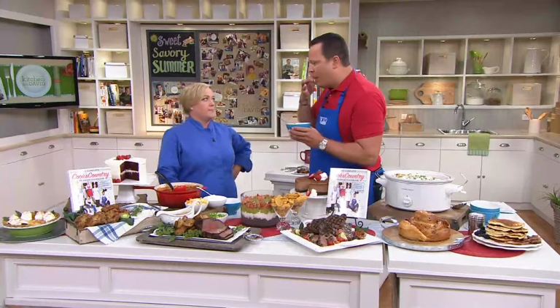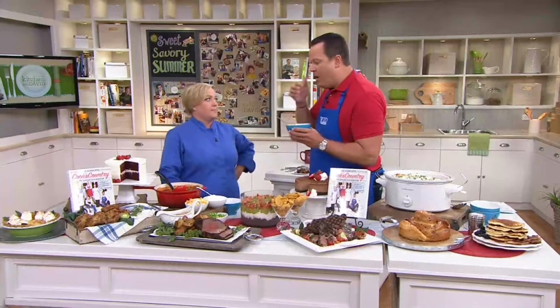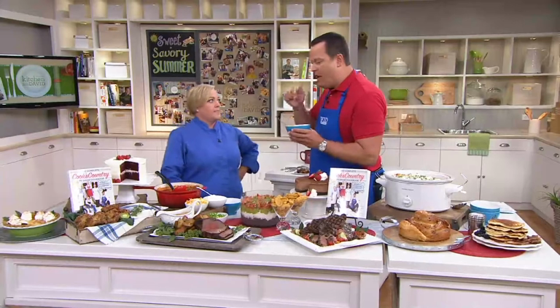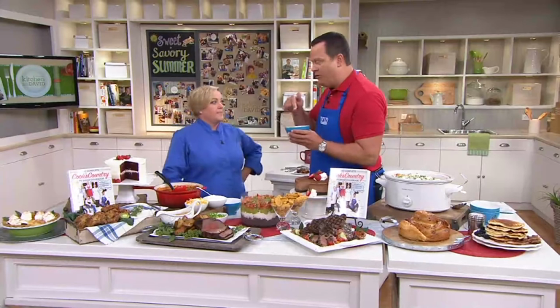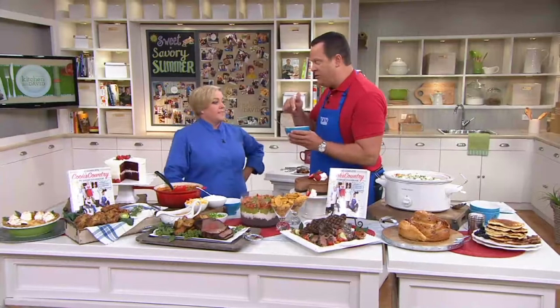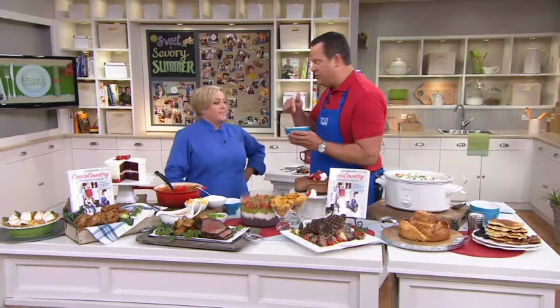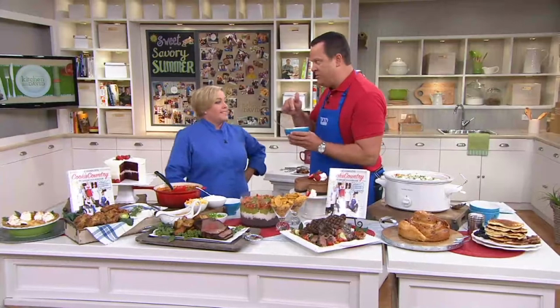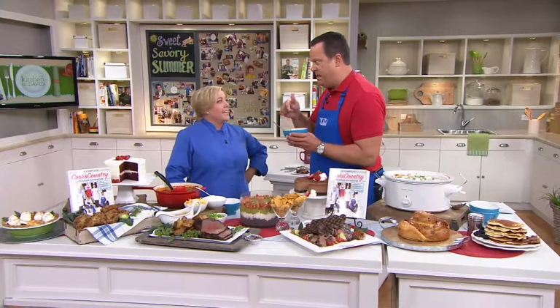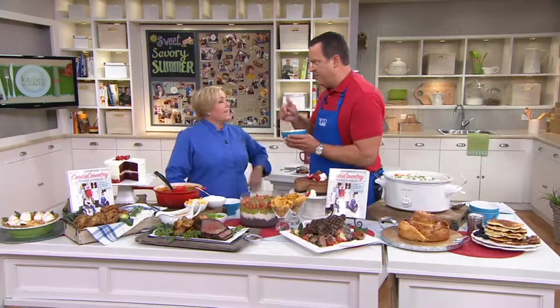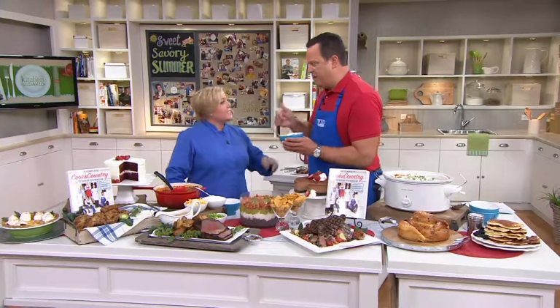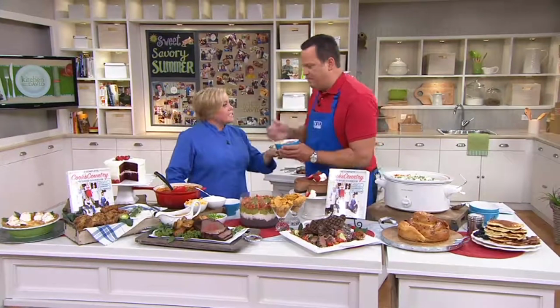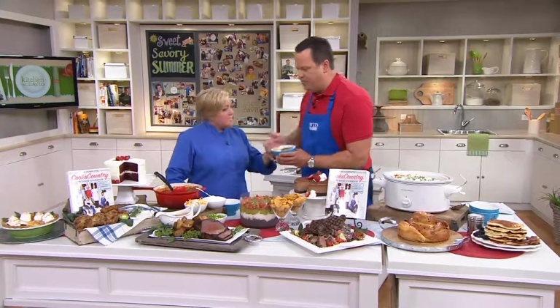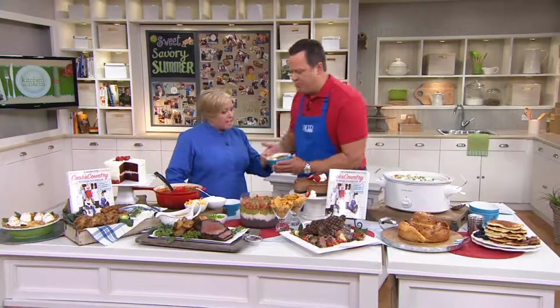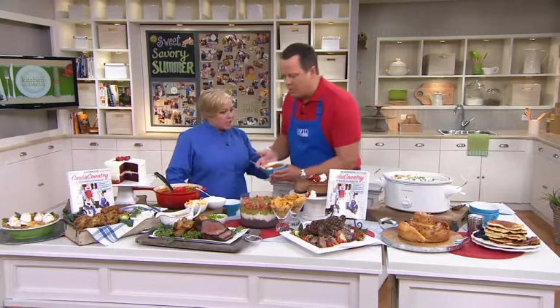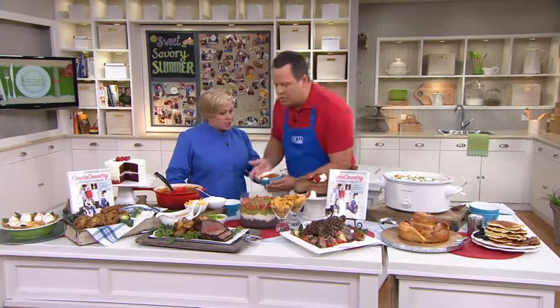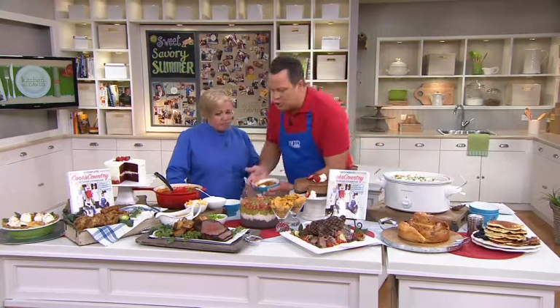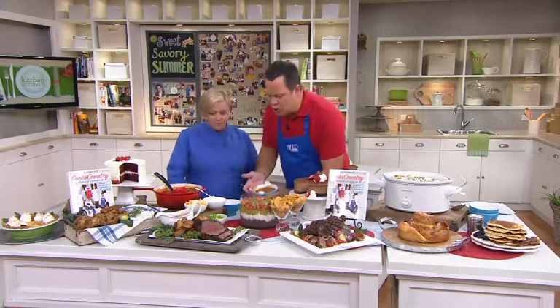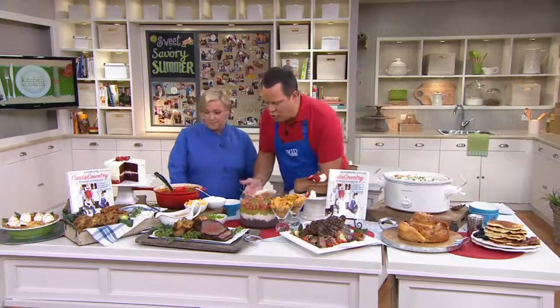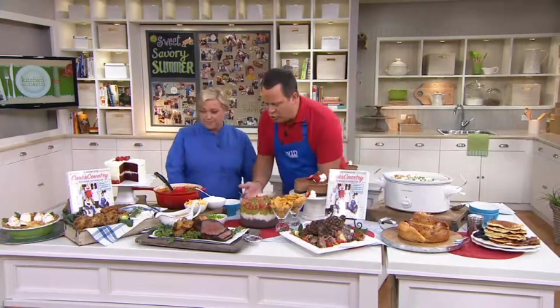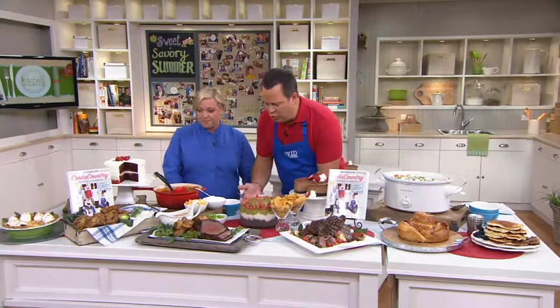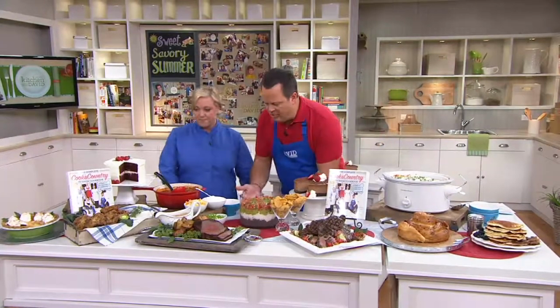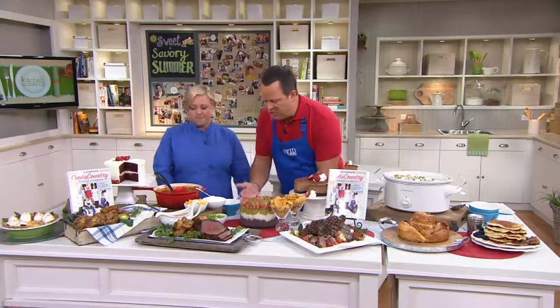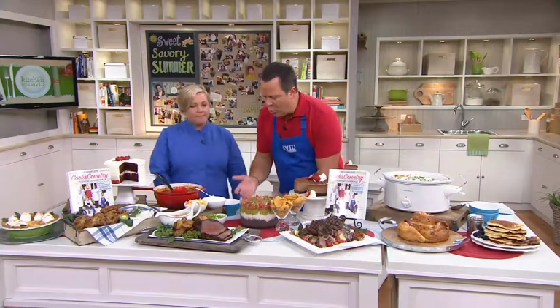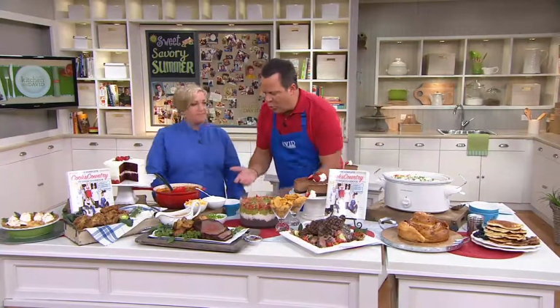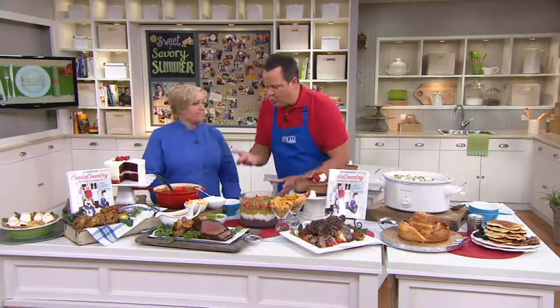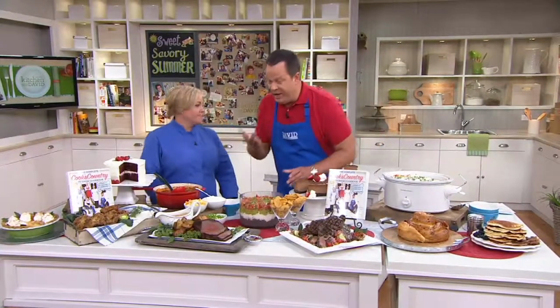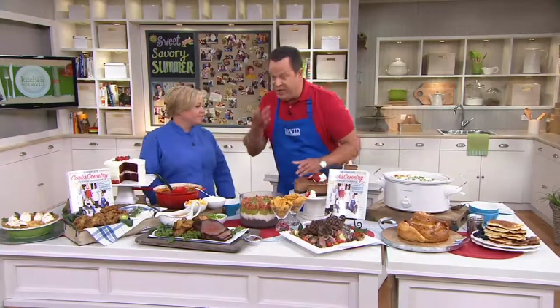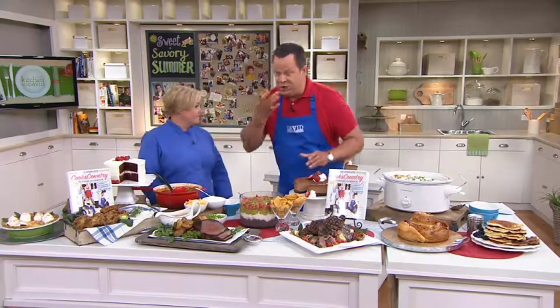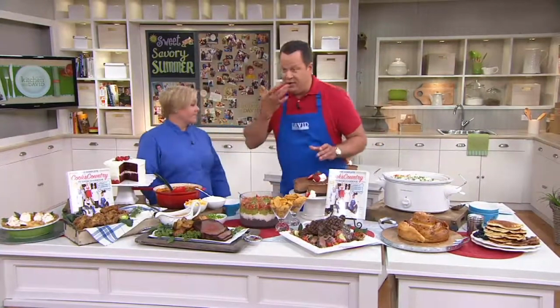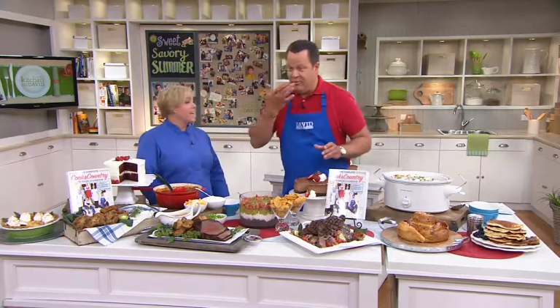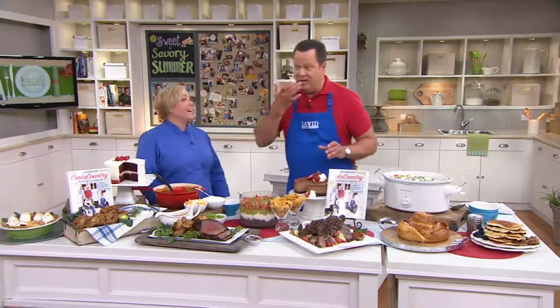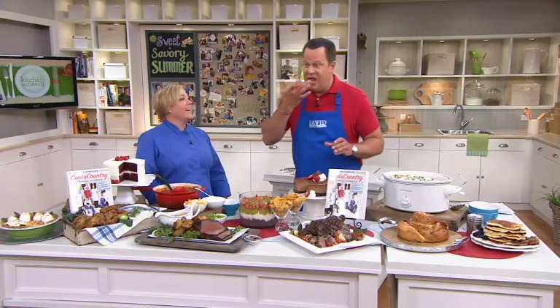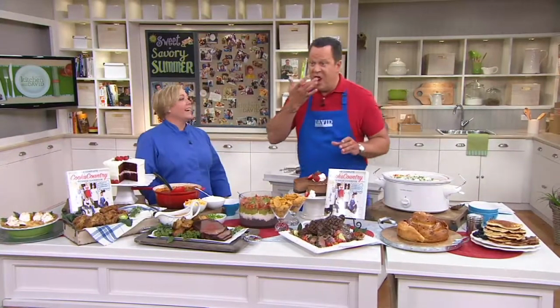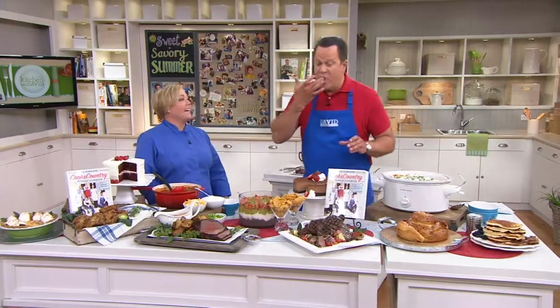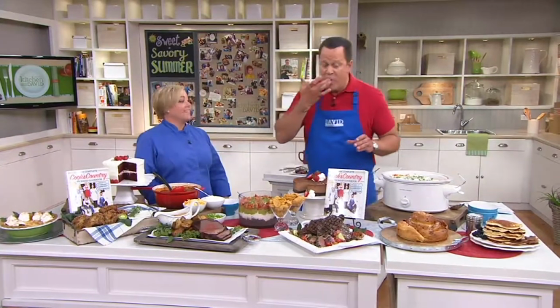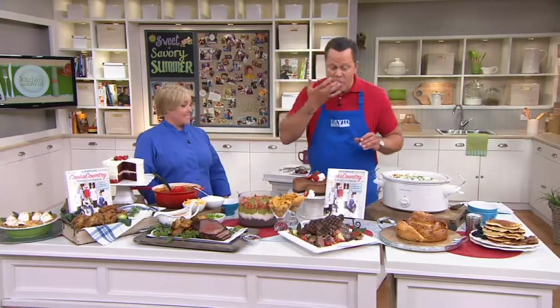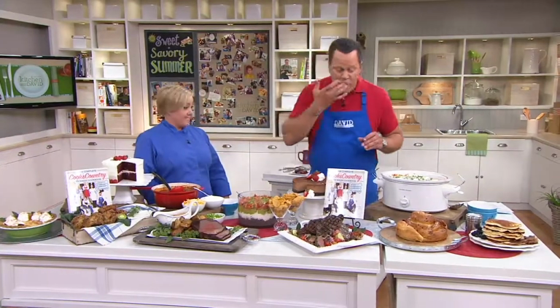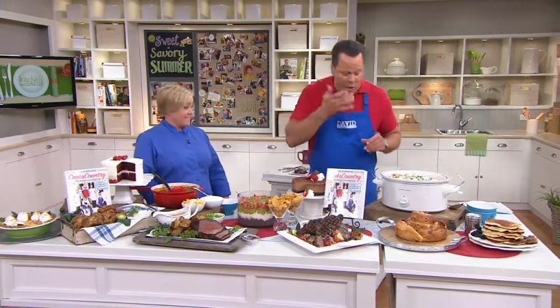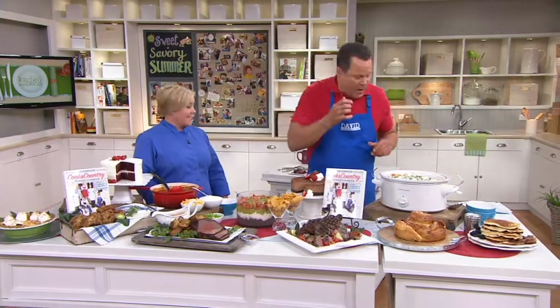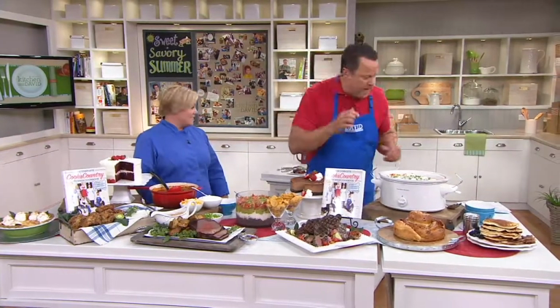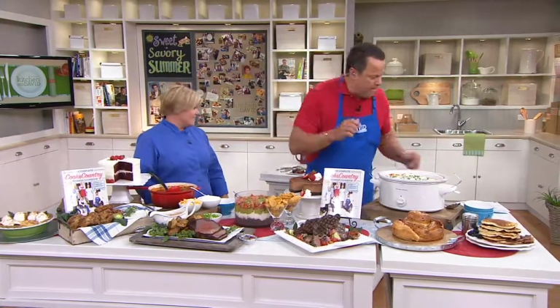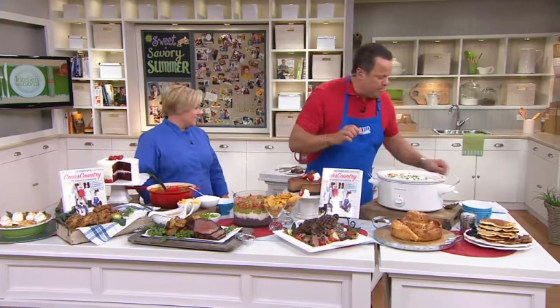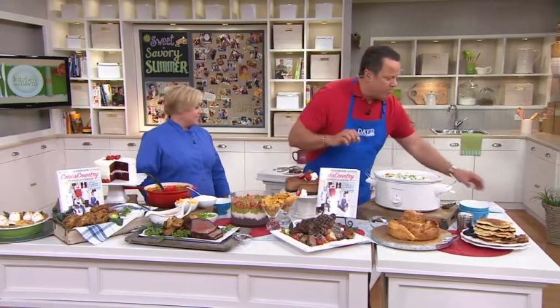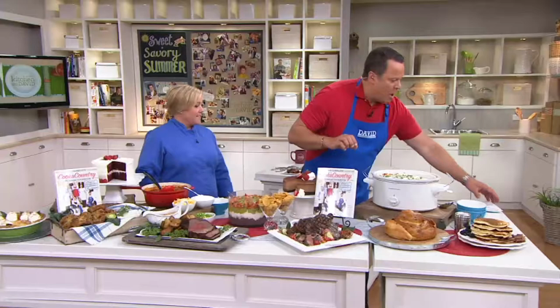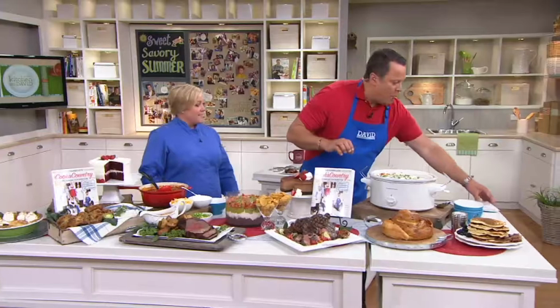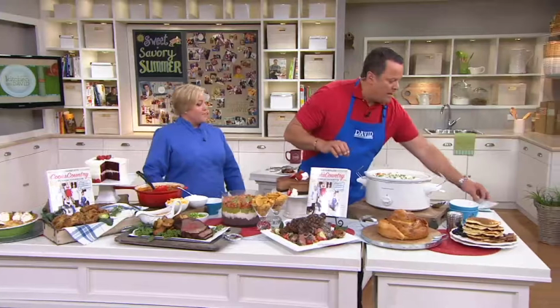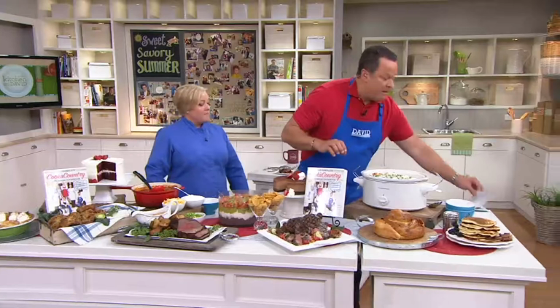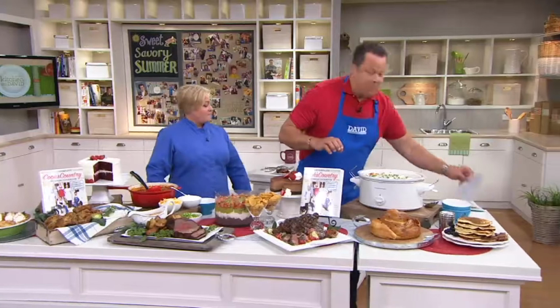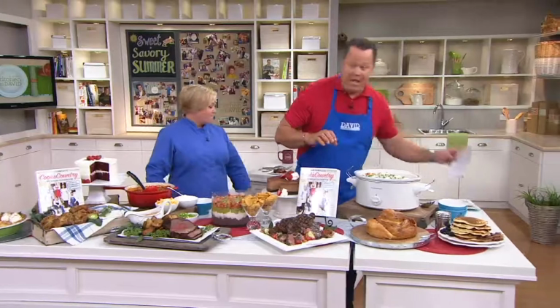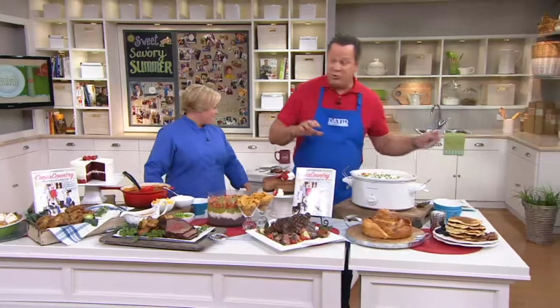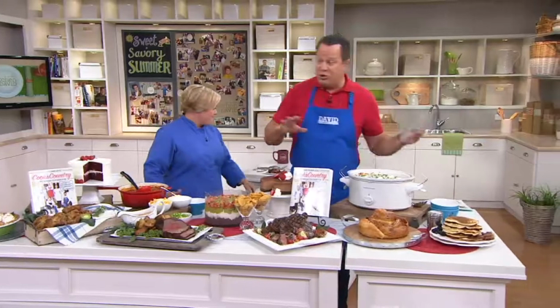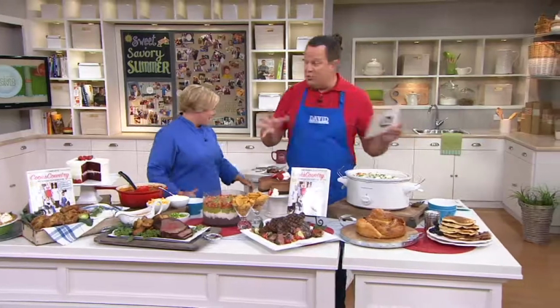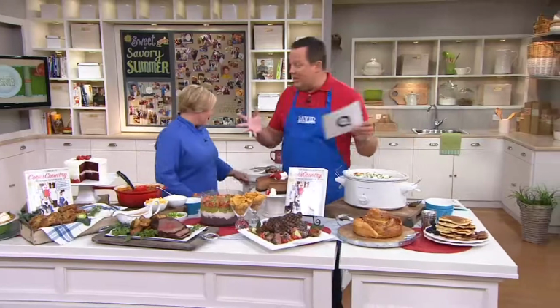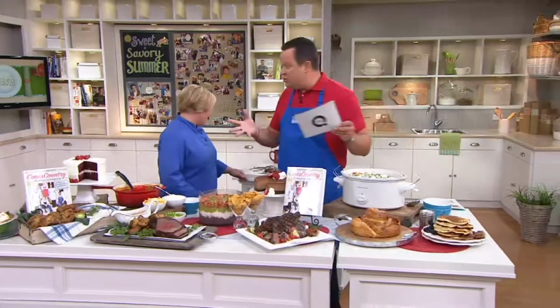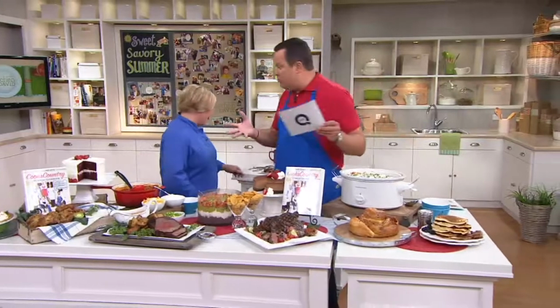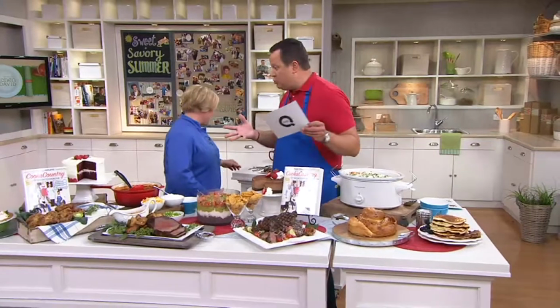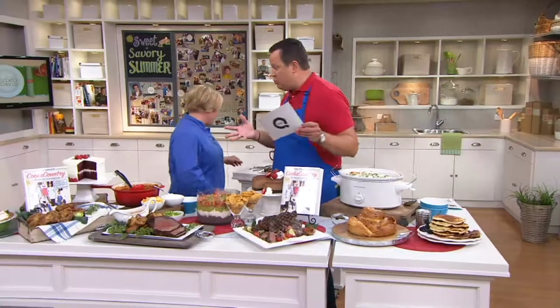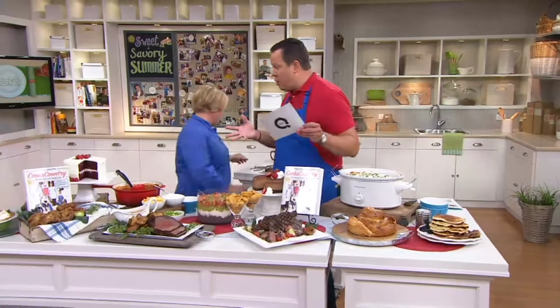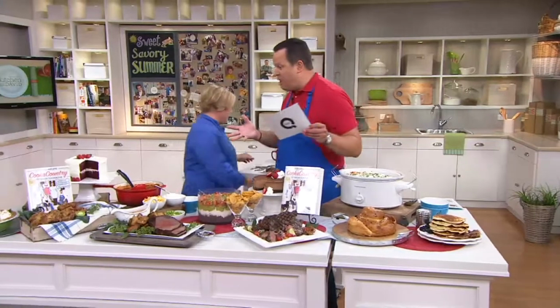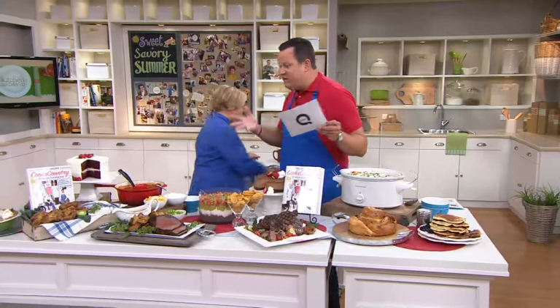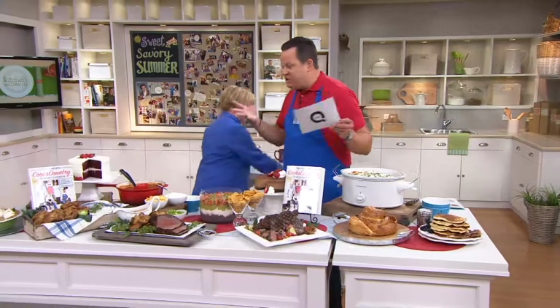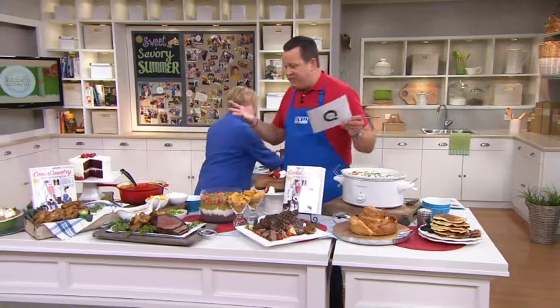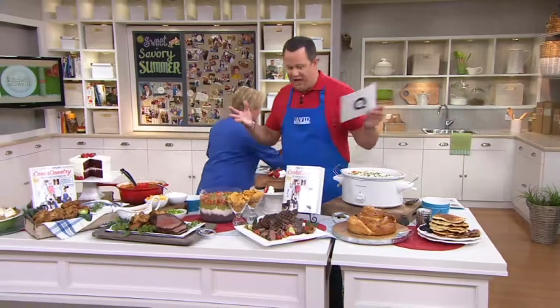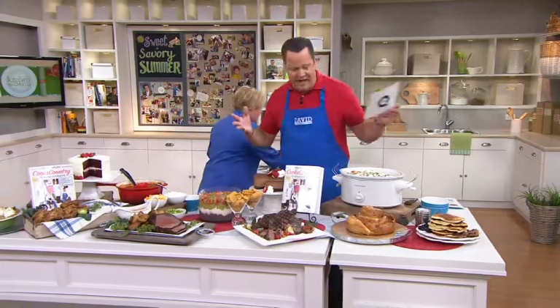Honey, this is amazing. Isn't that good? So good — that's award-winning chili right there. Now 2,000 books are gone. This is flying.